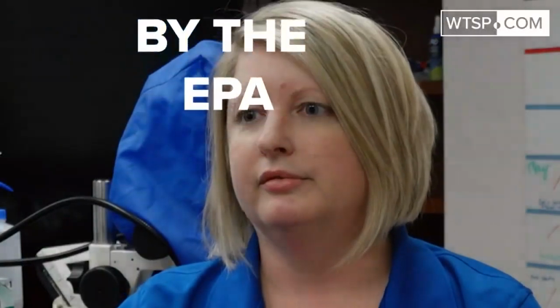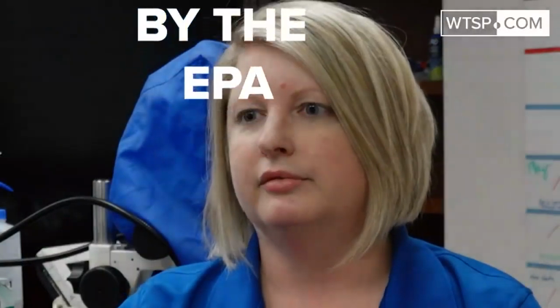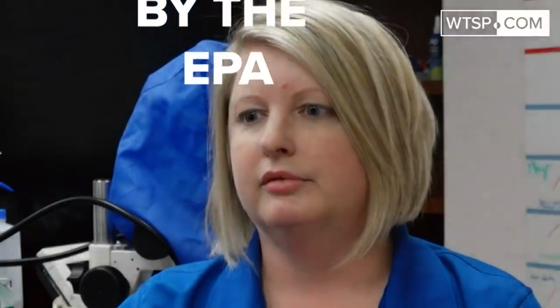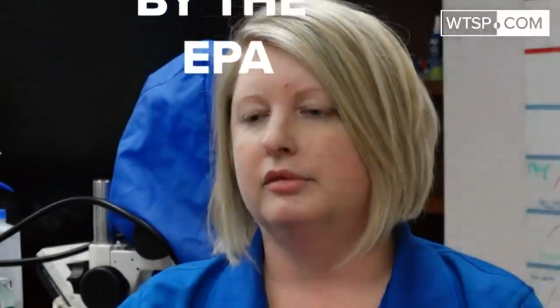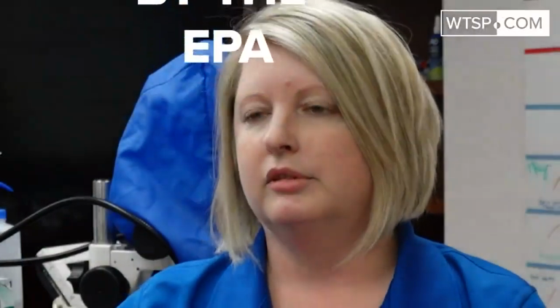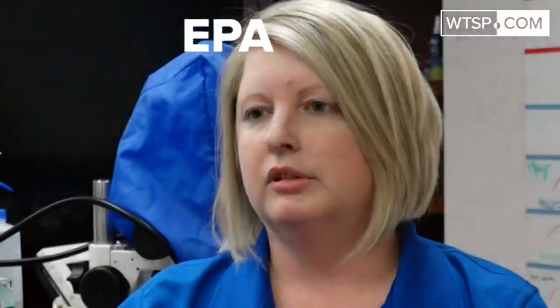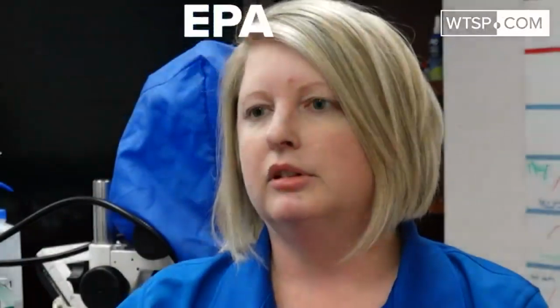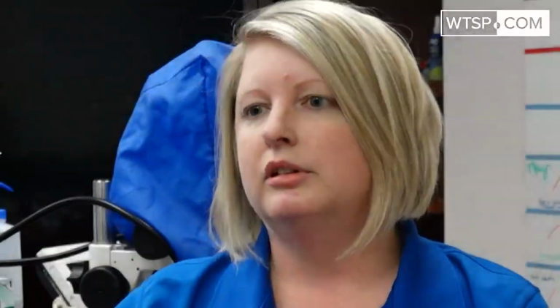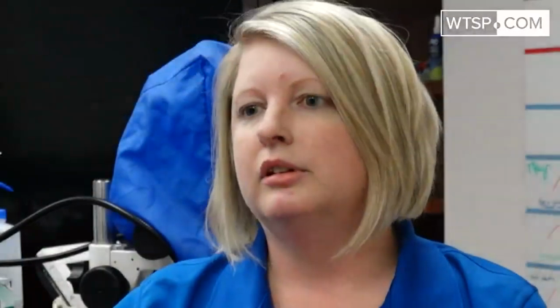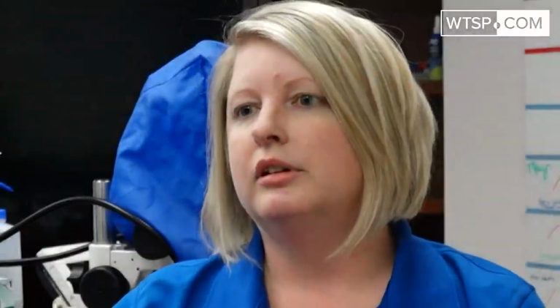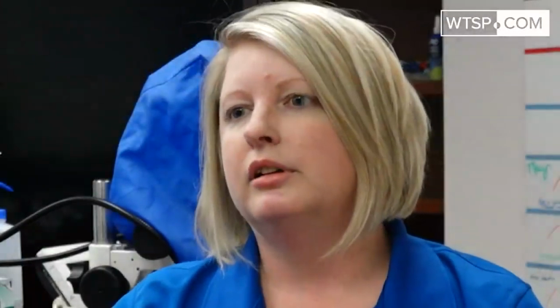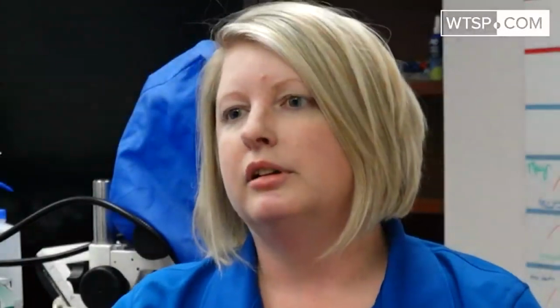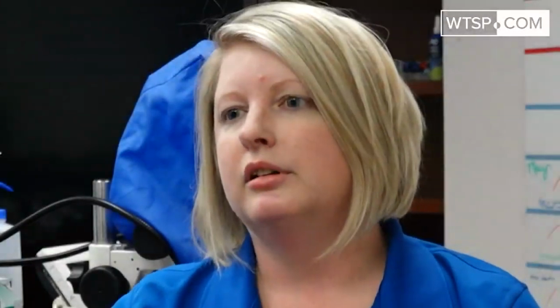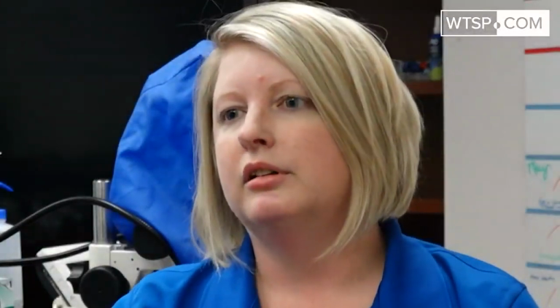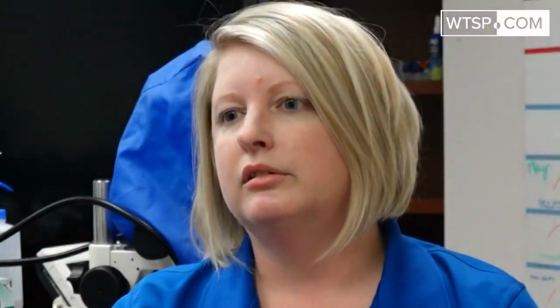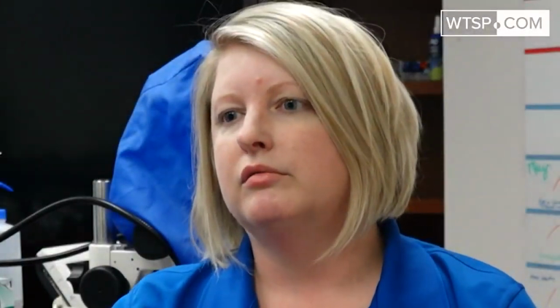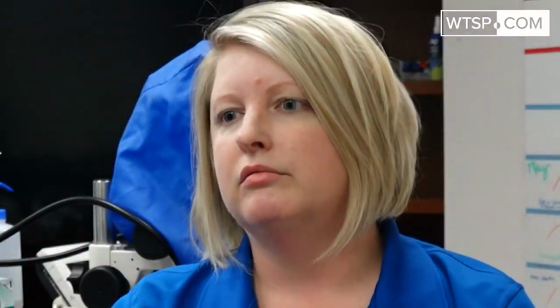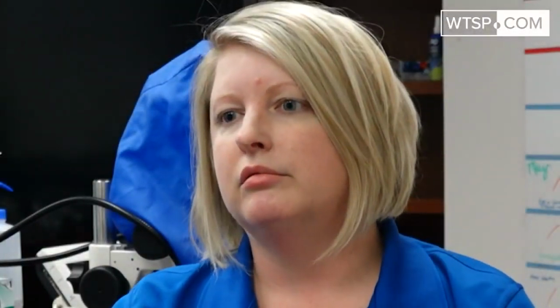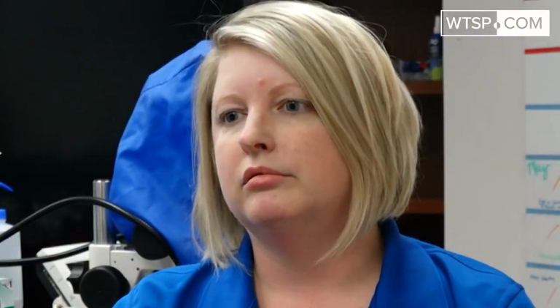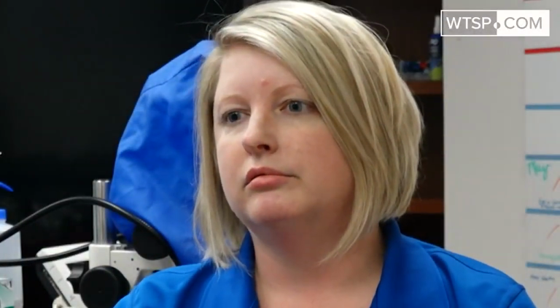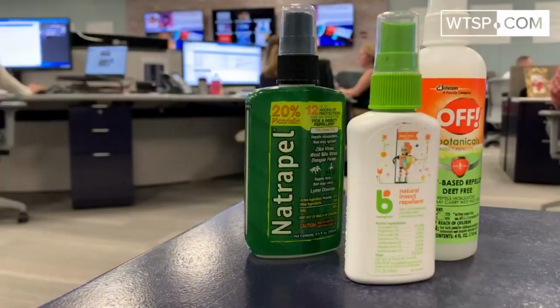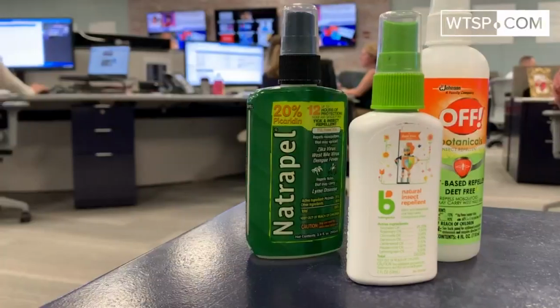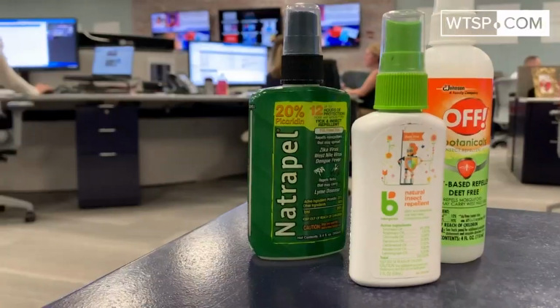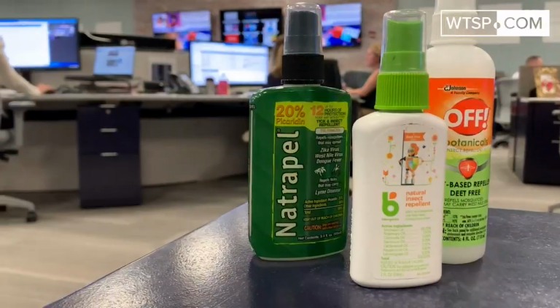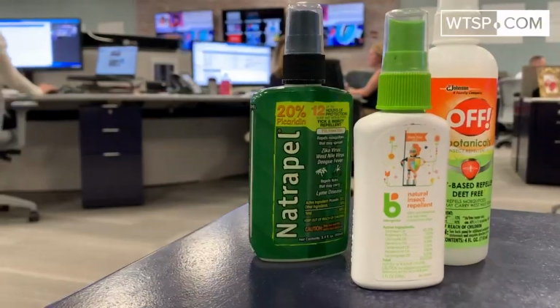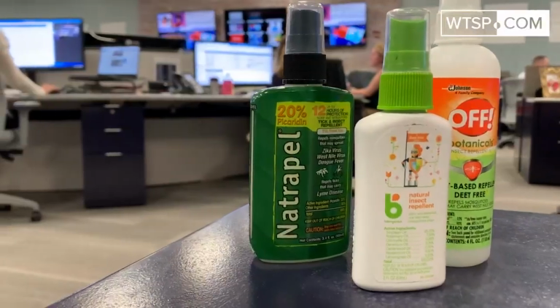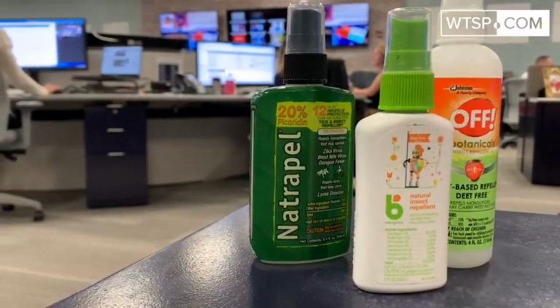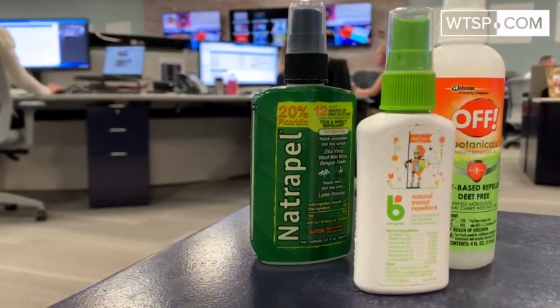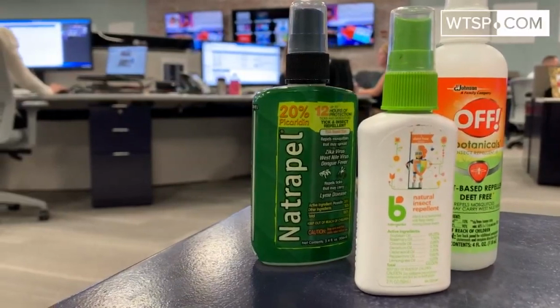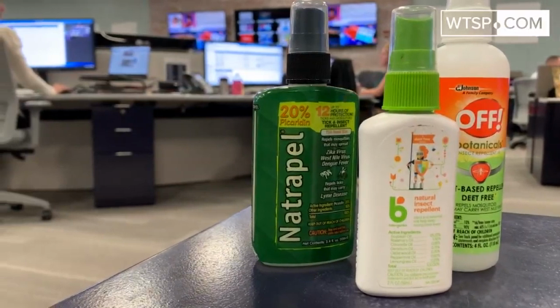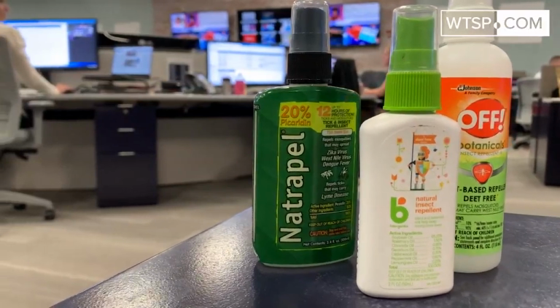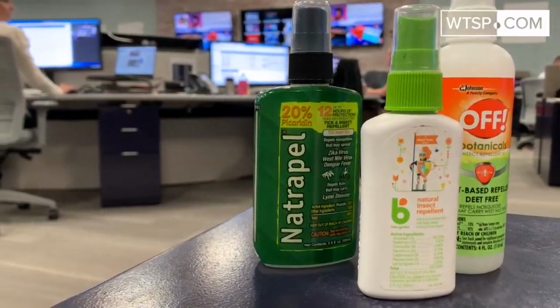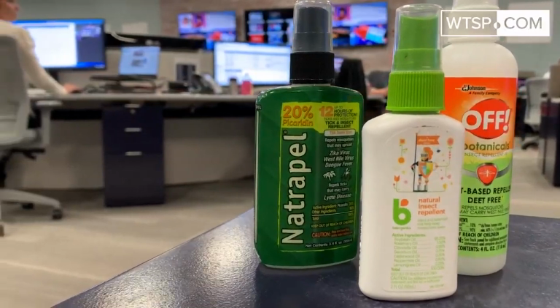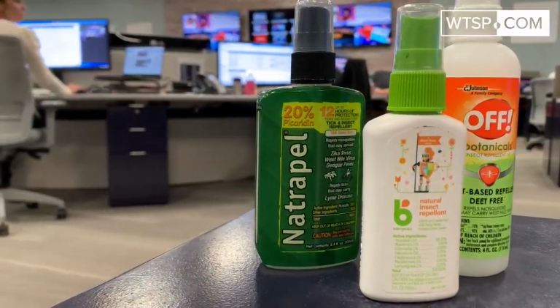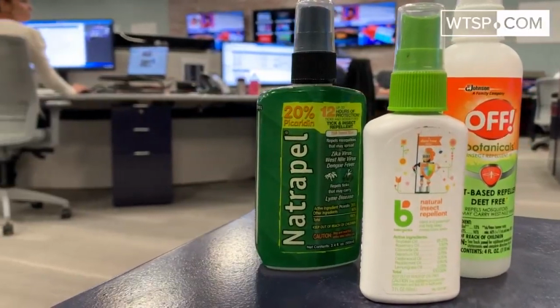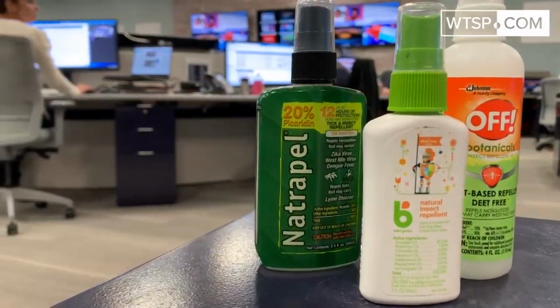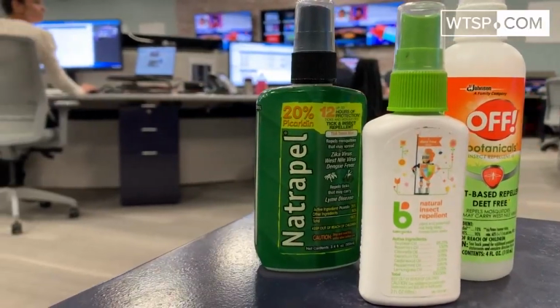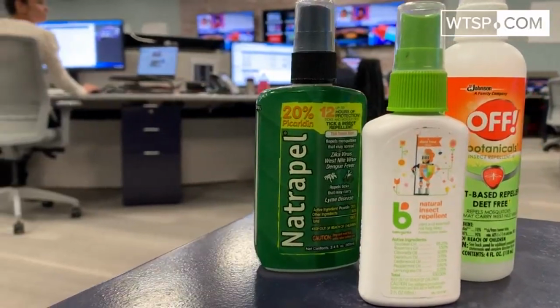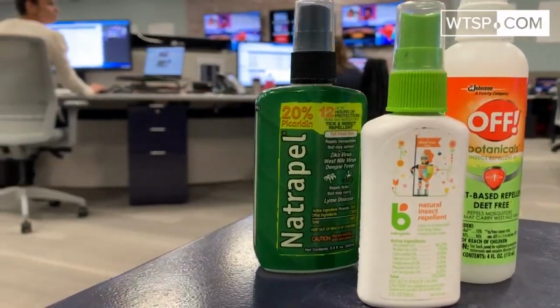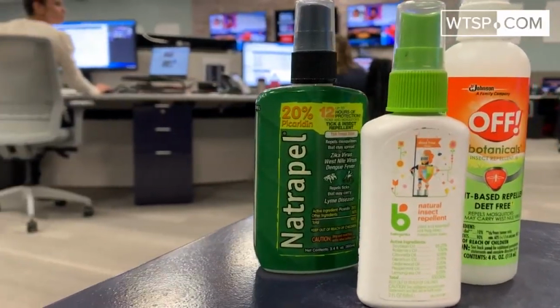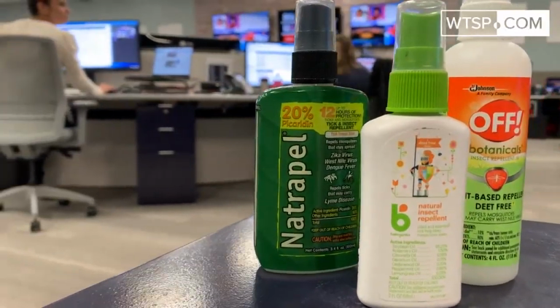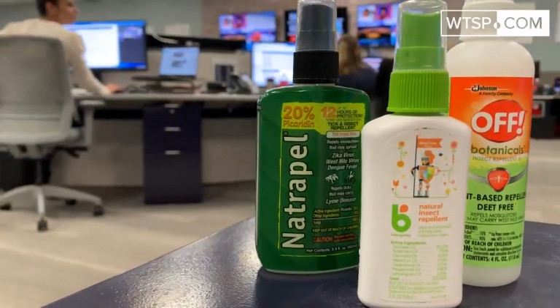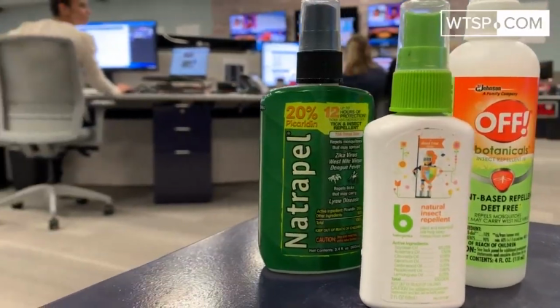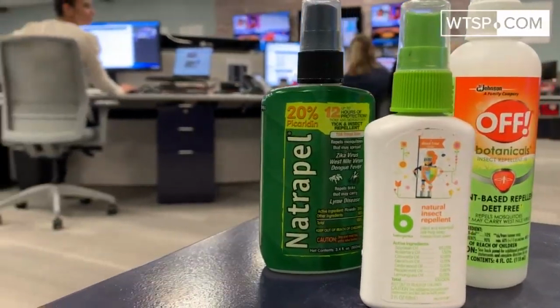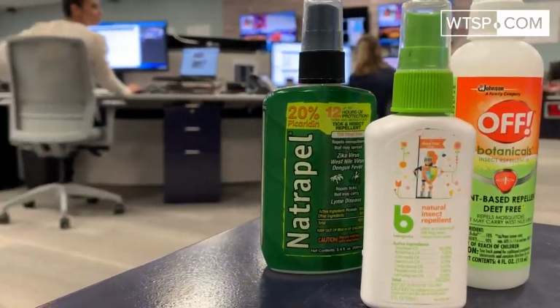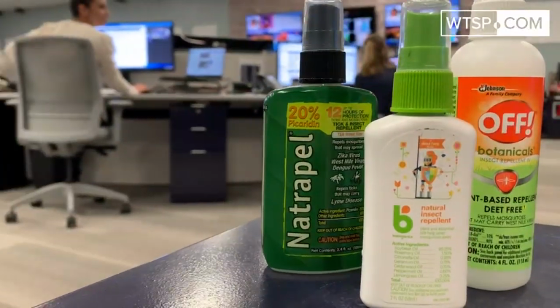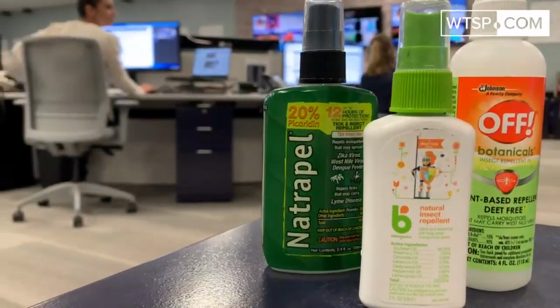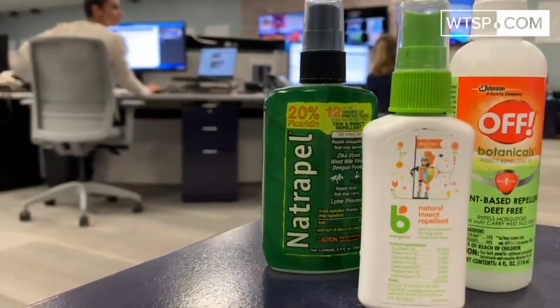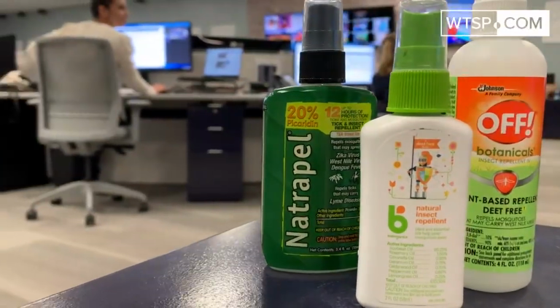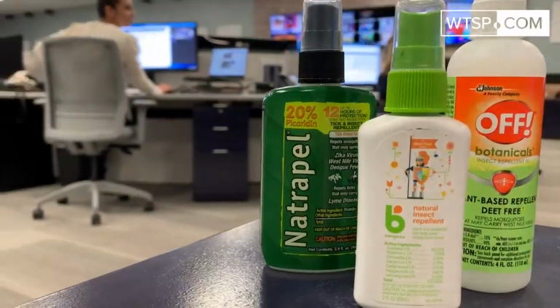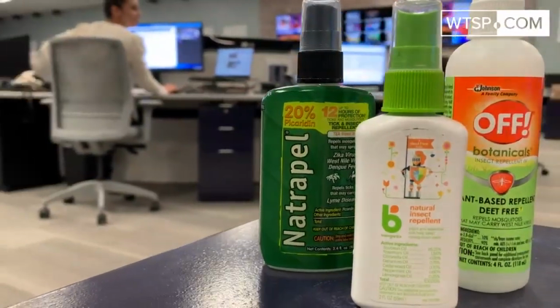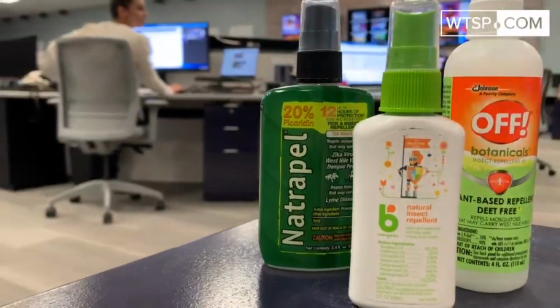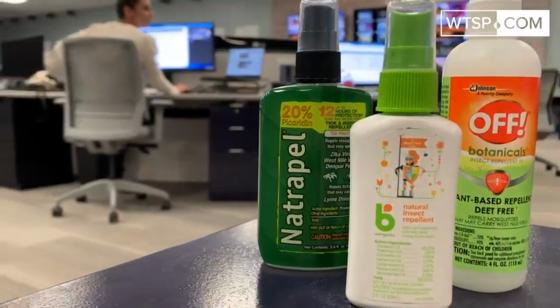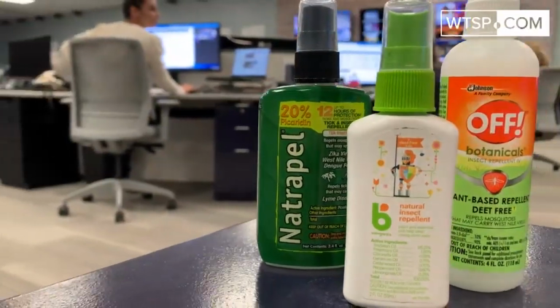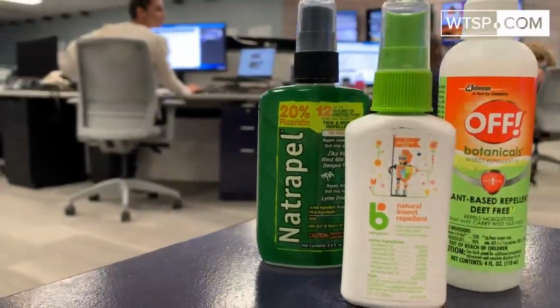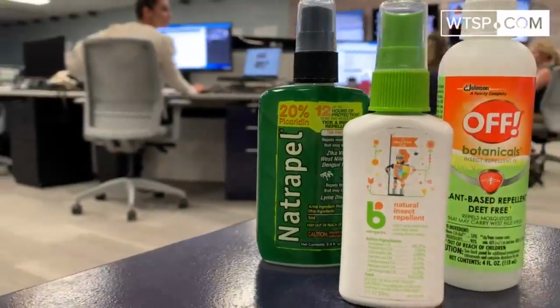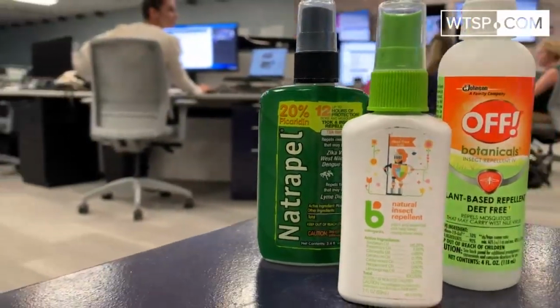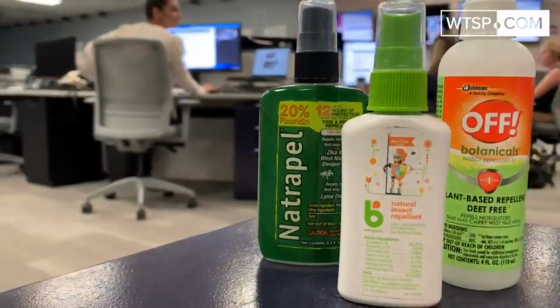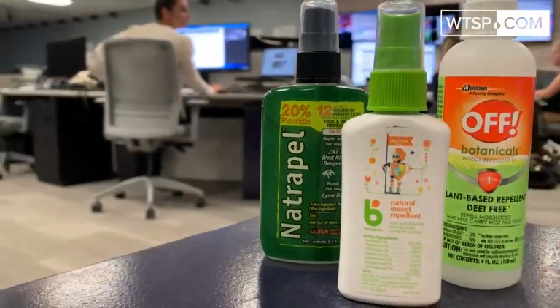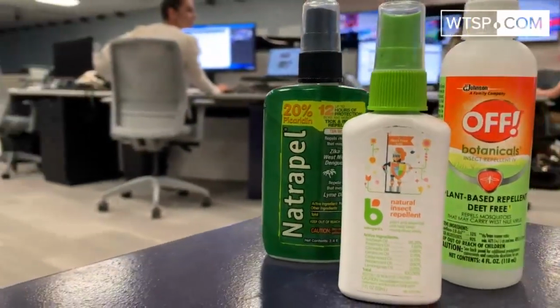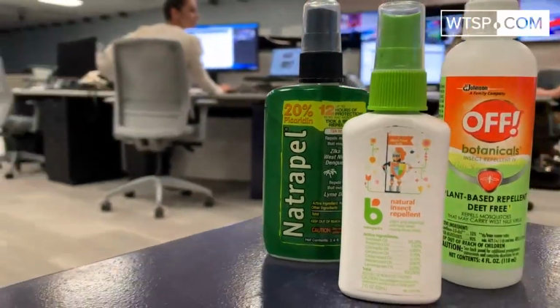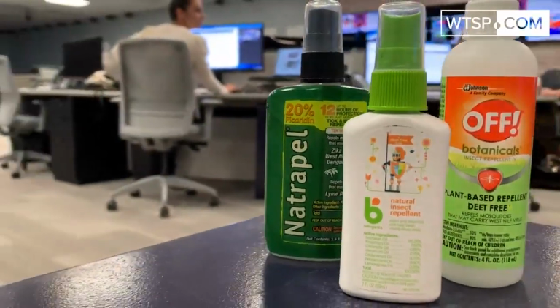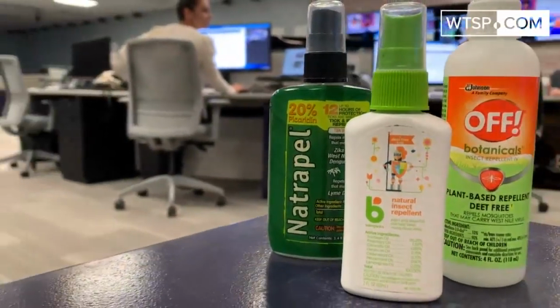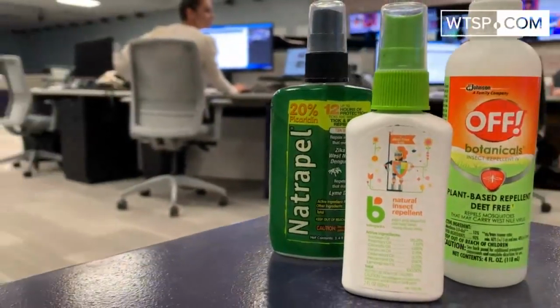There you have it. Picking a mosquito repellent that works best for you and your family all boils down to safety. Choose wisely.